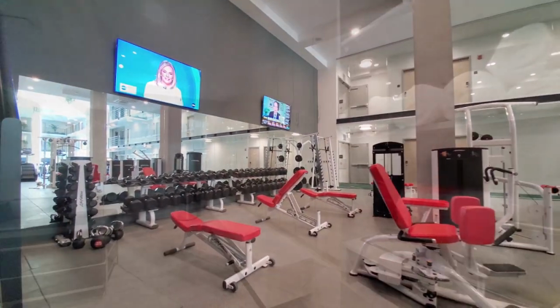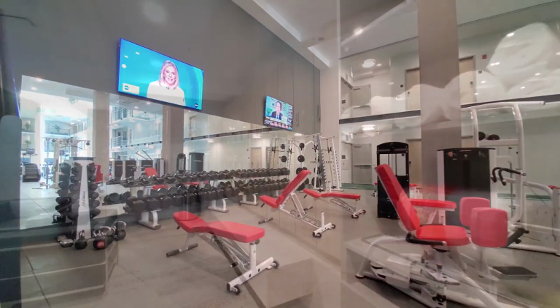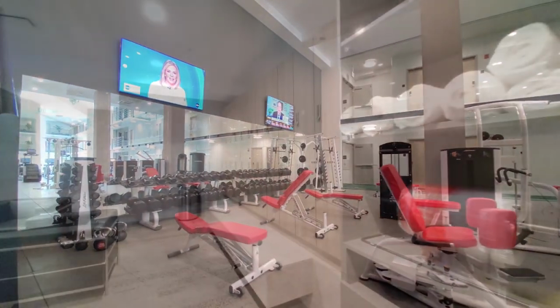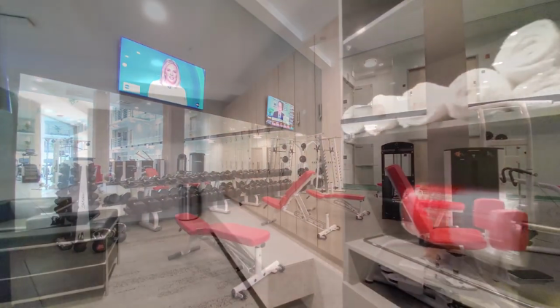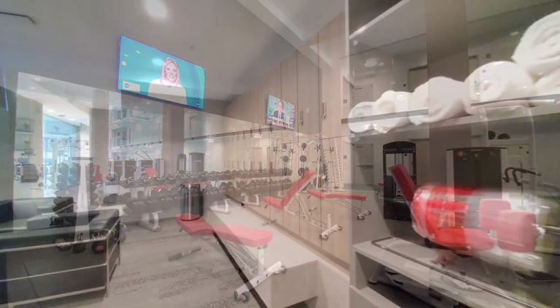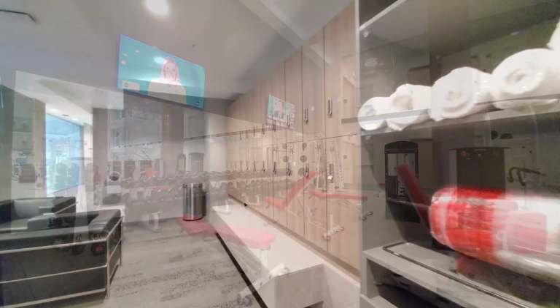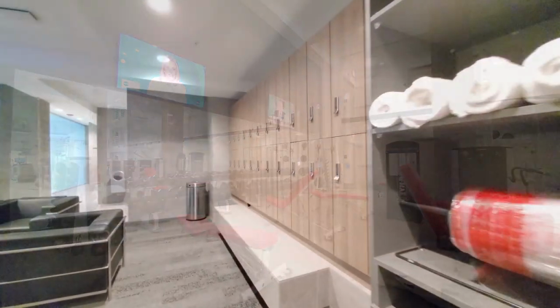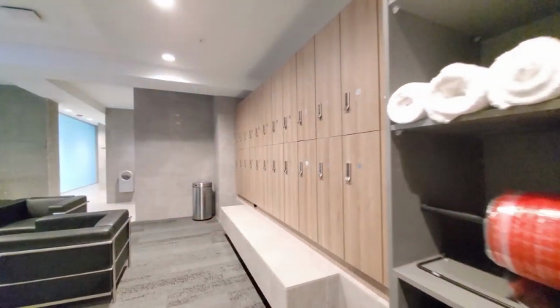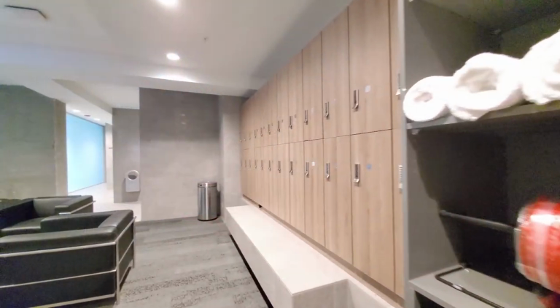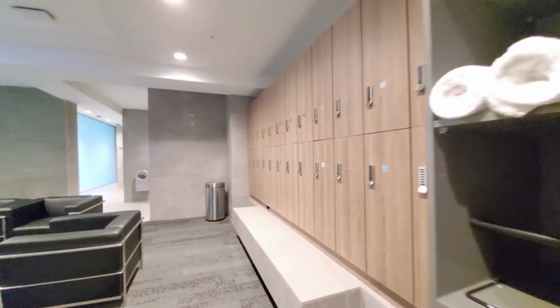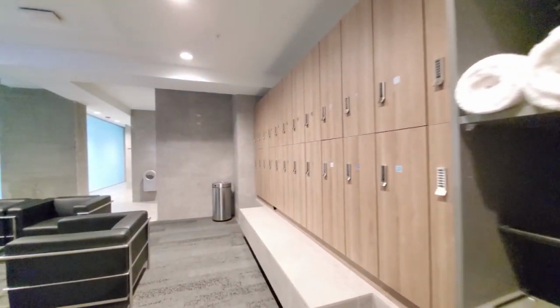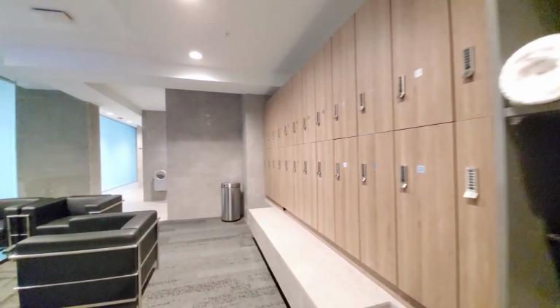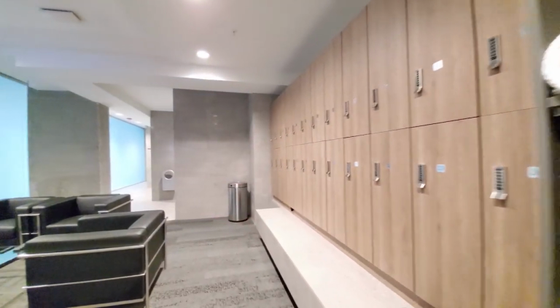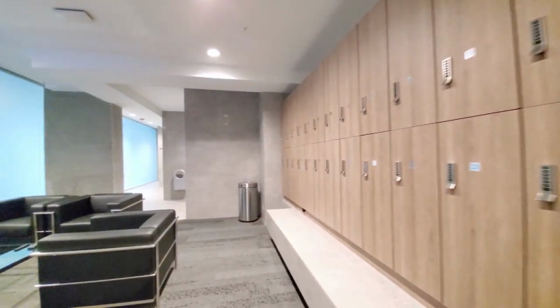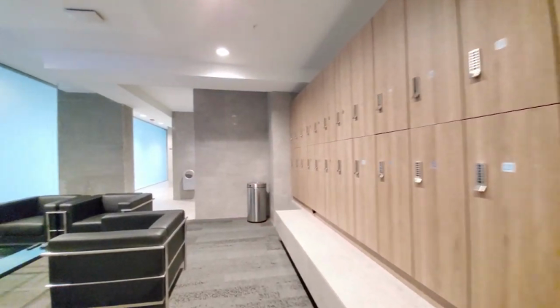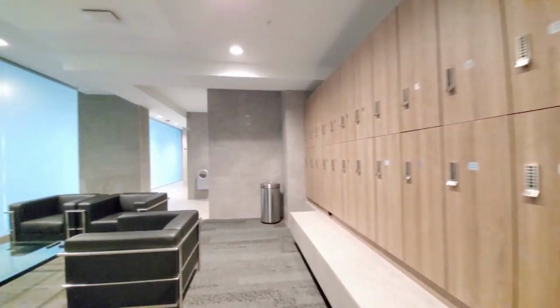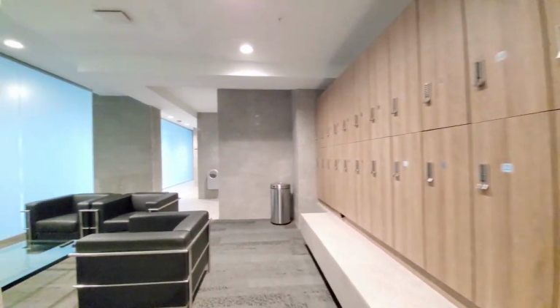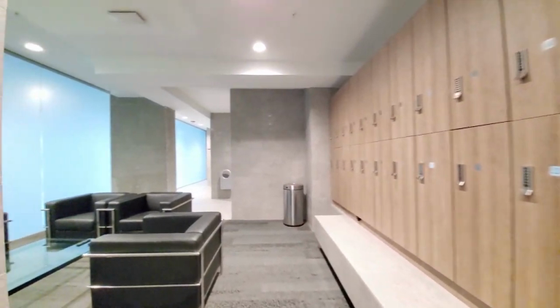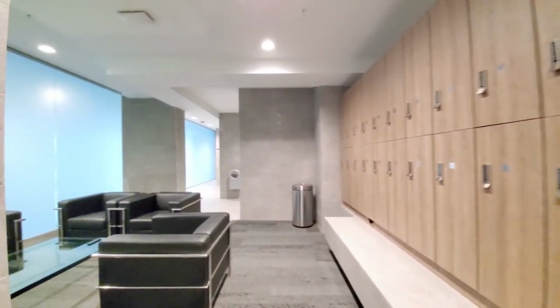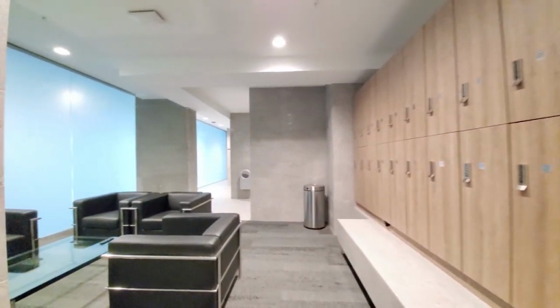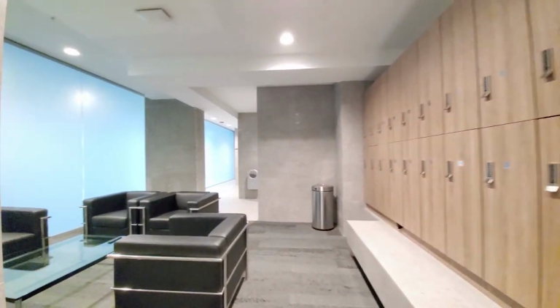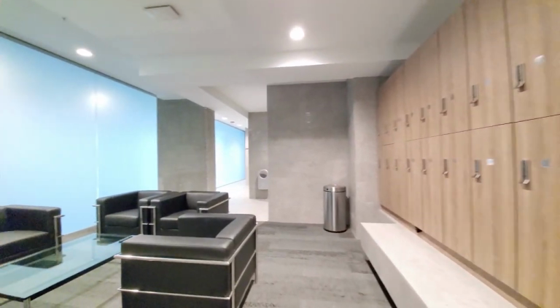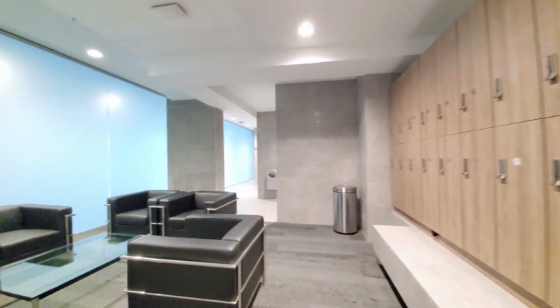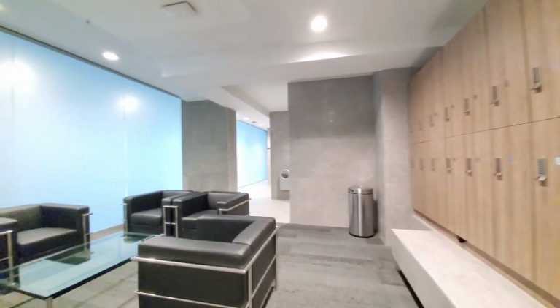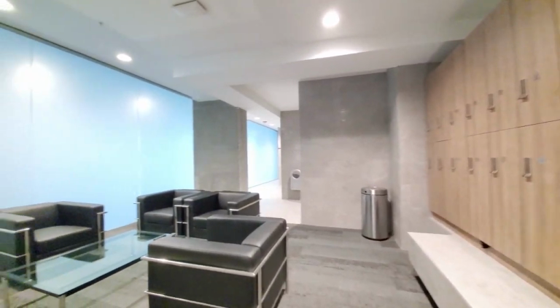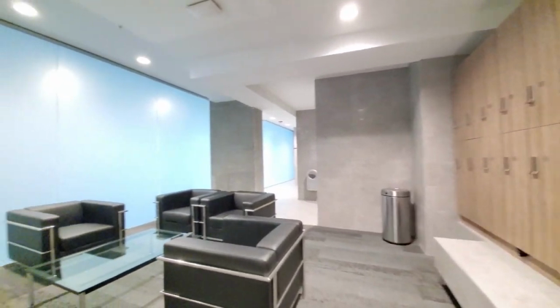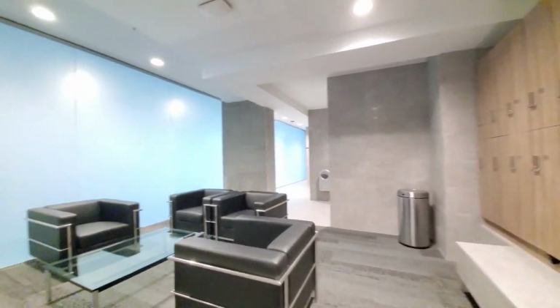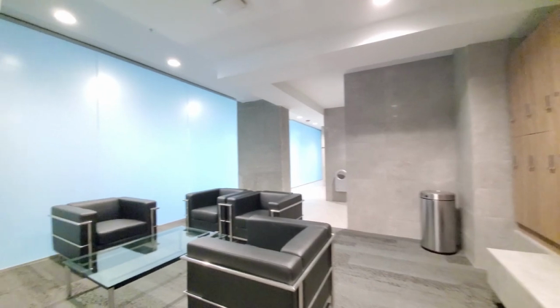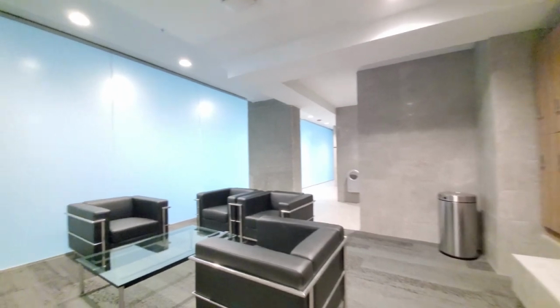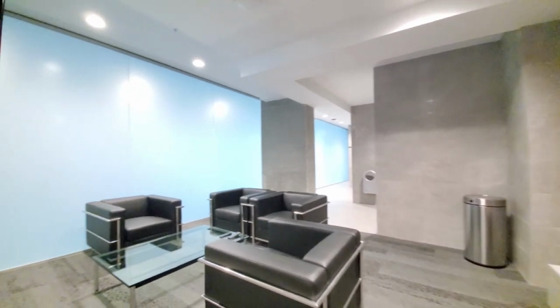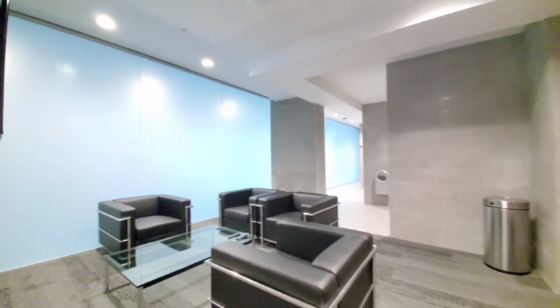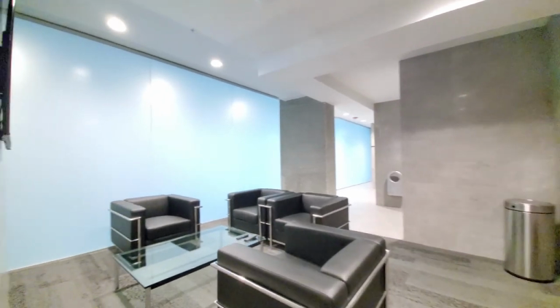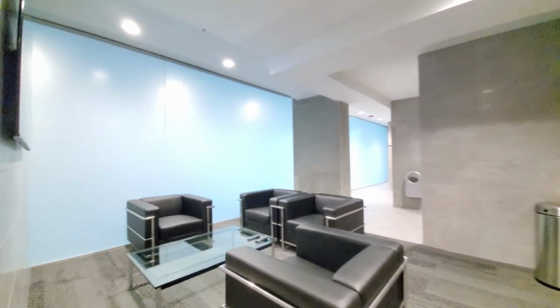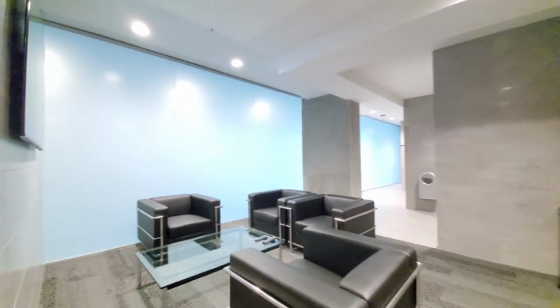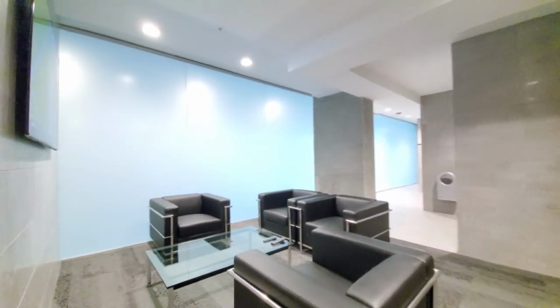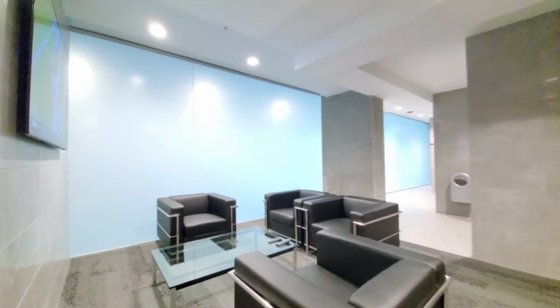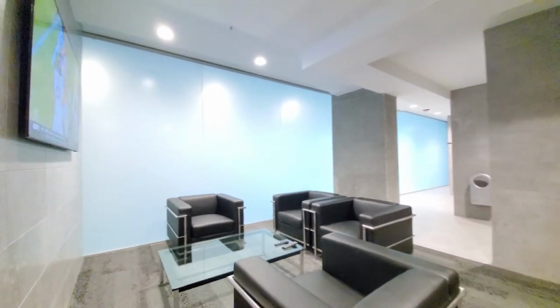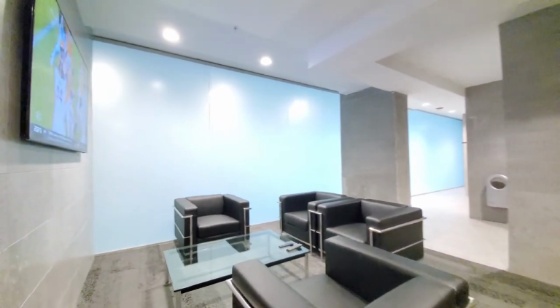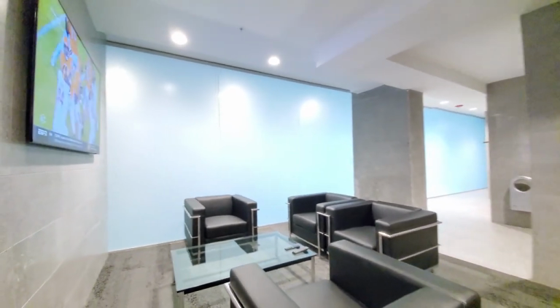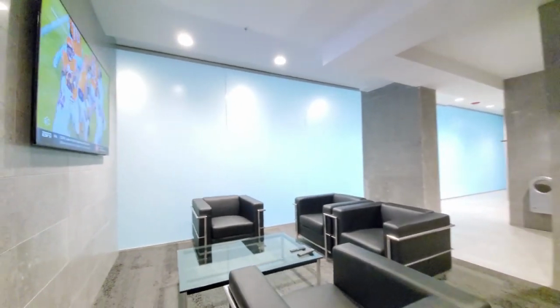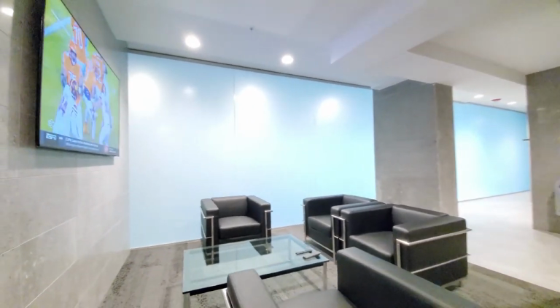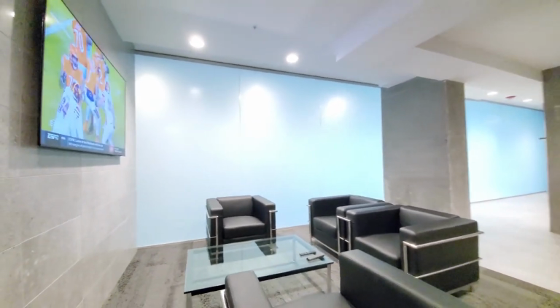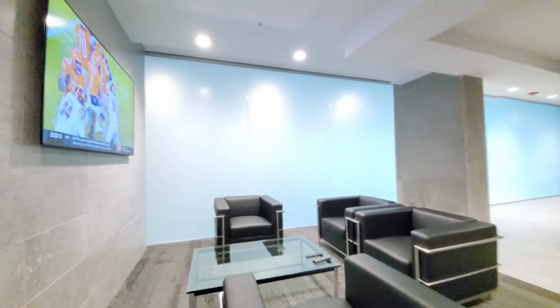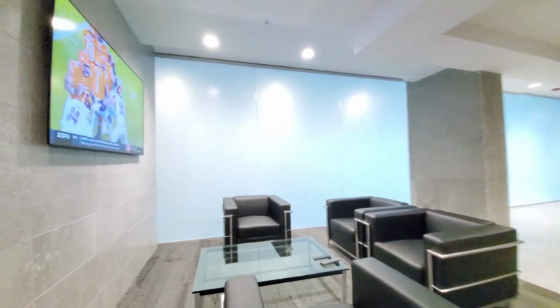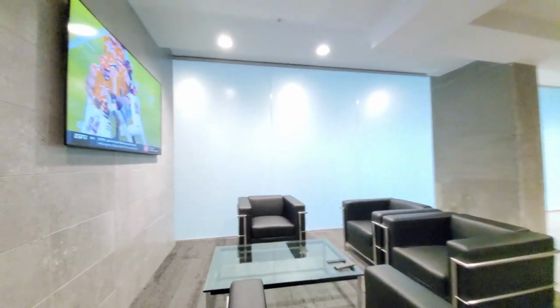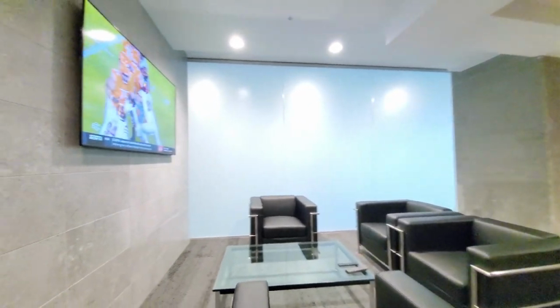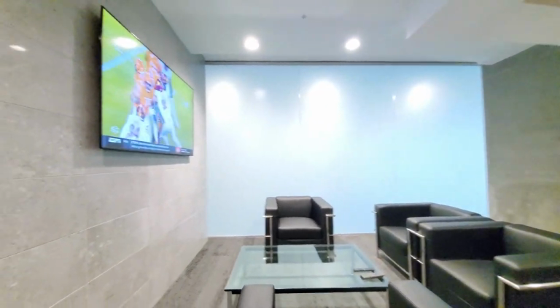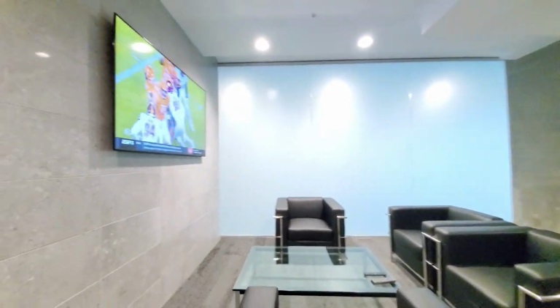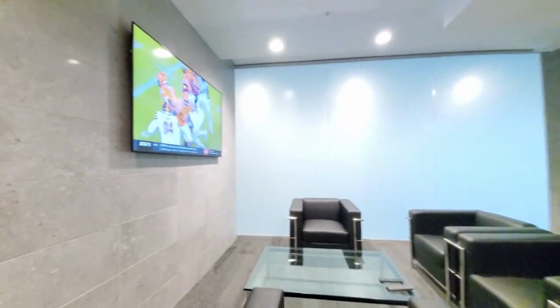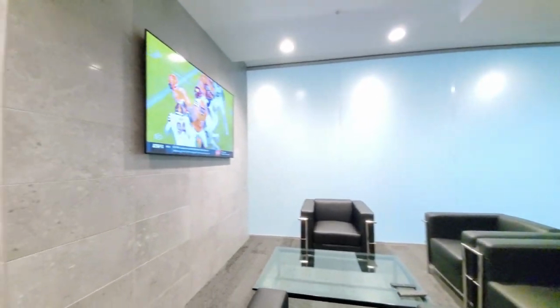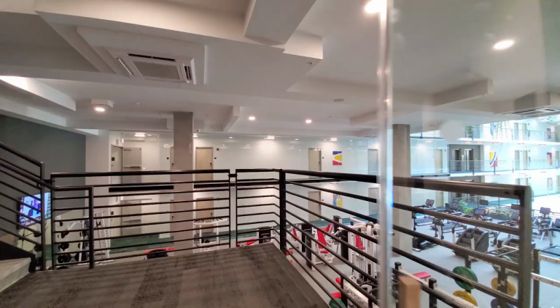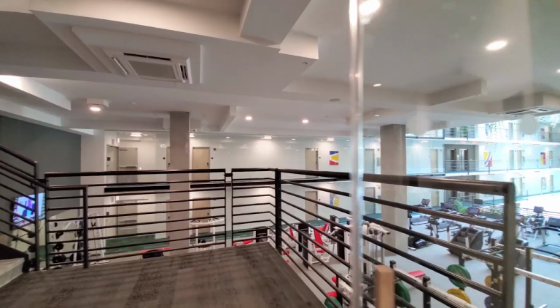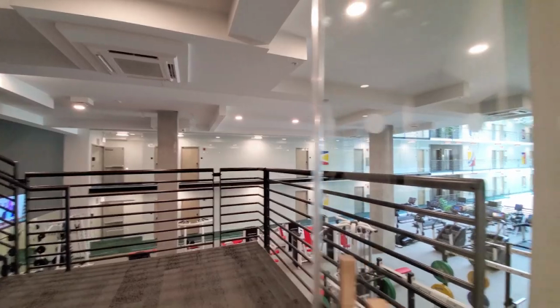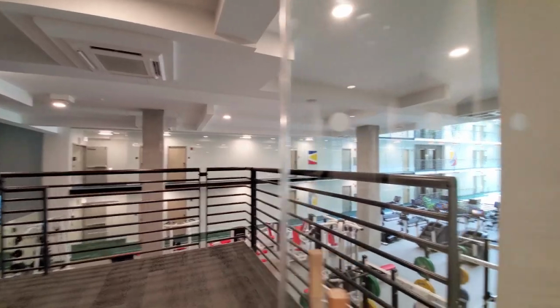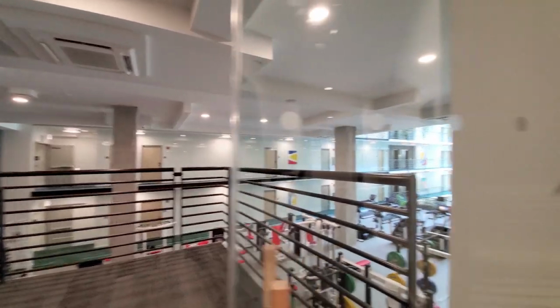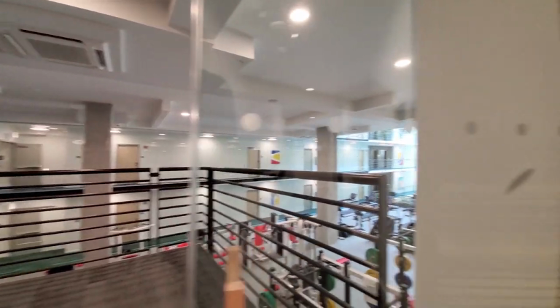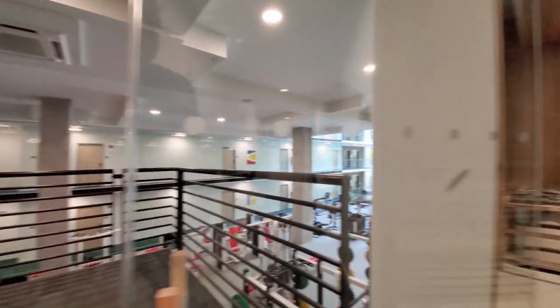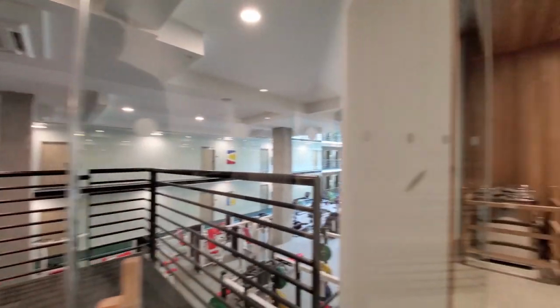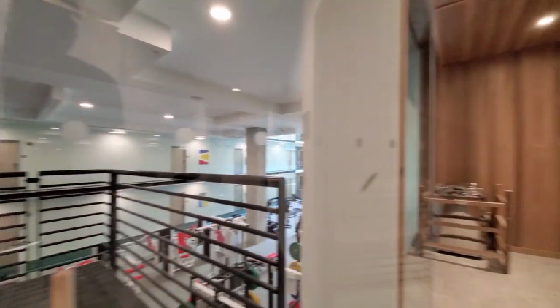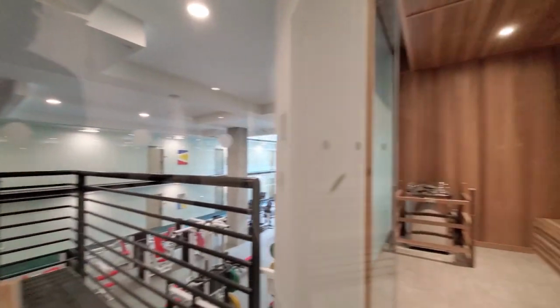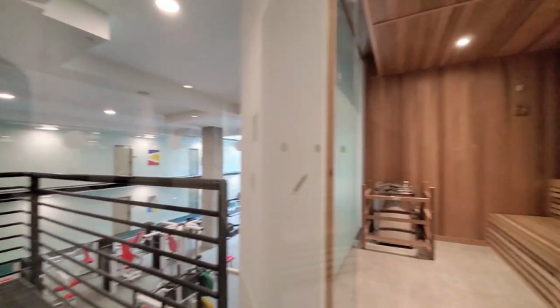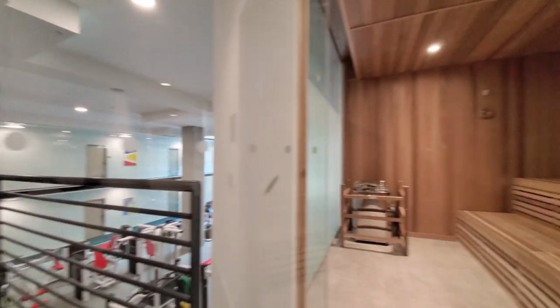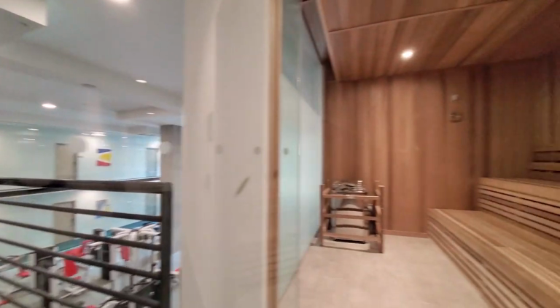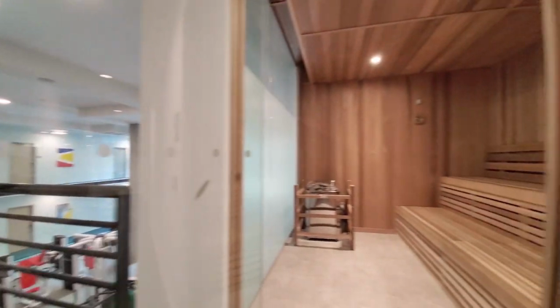There are men's and women's locker rooms with towel service, seating, and large-screen TVs, and there's a sauna.